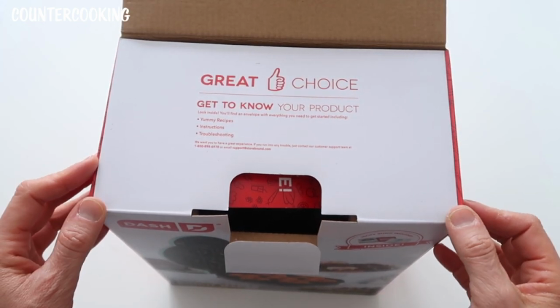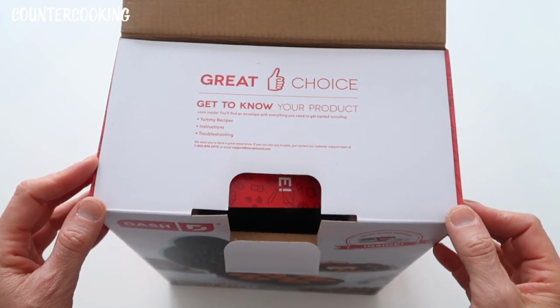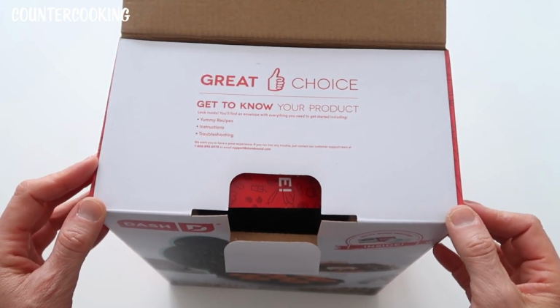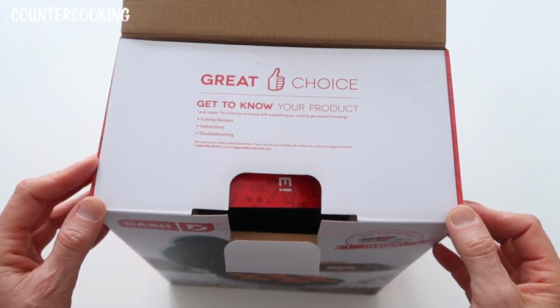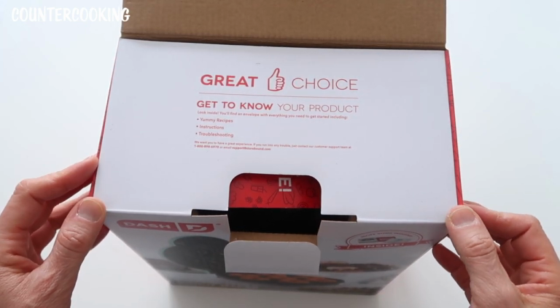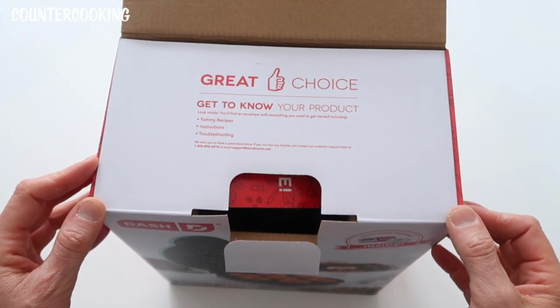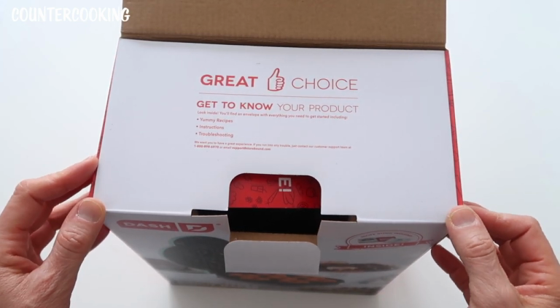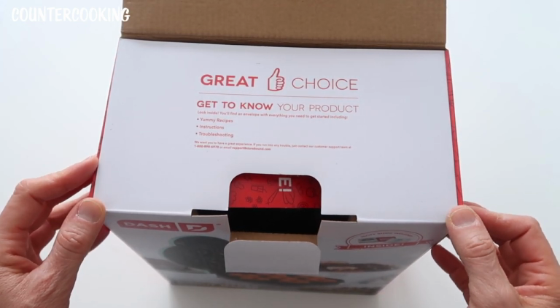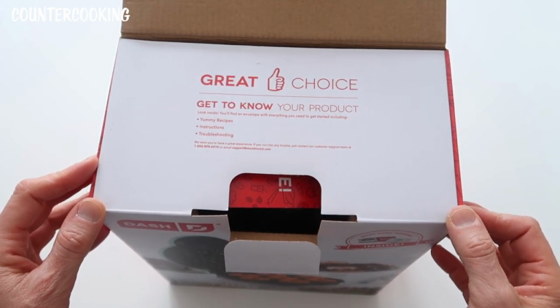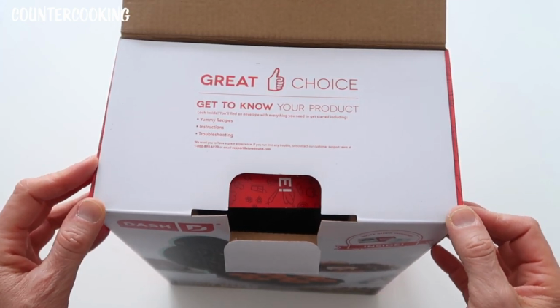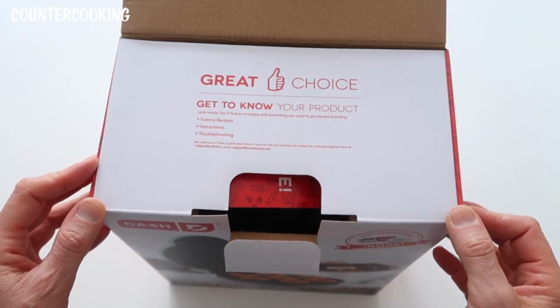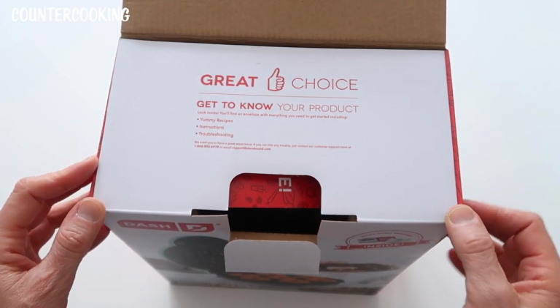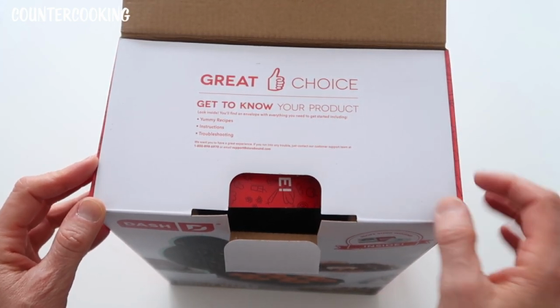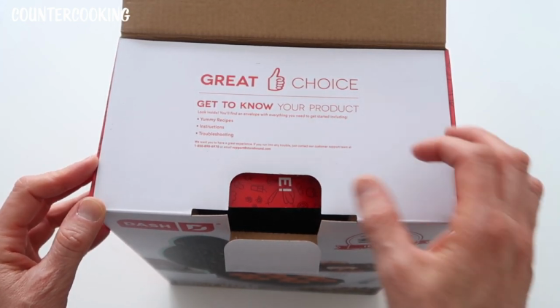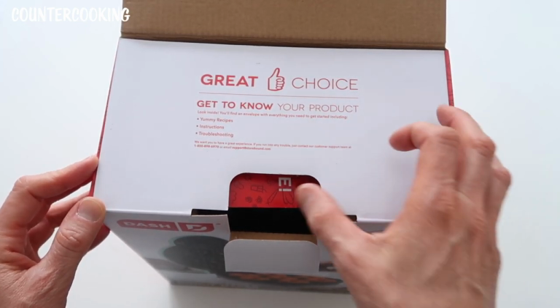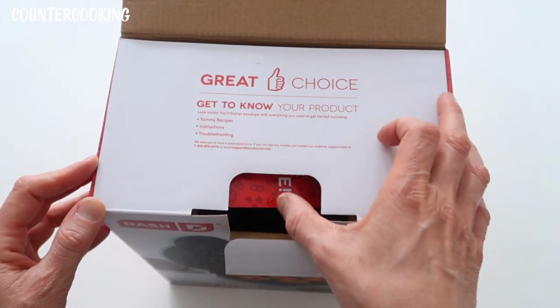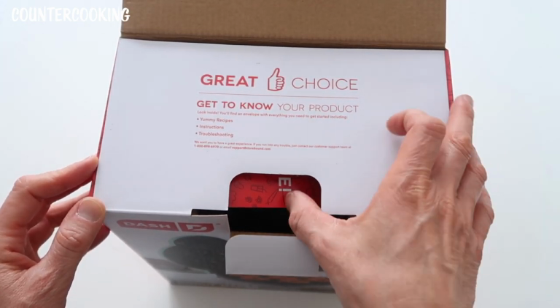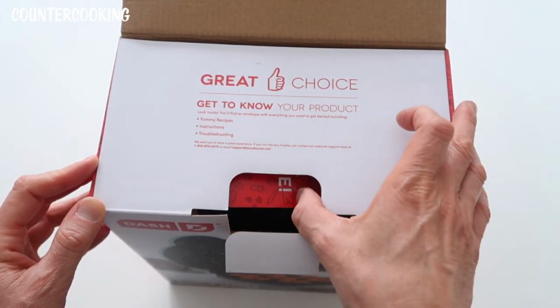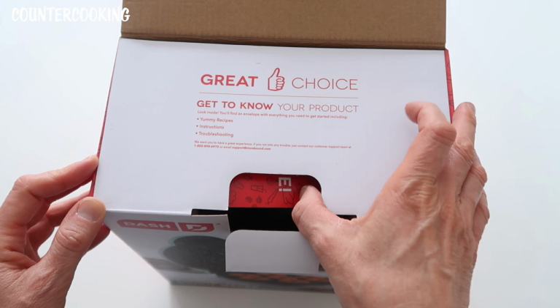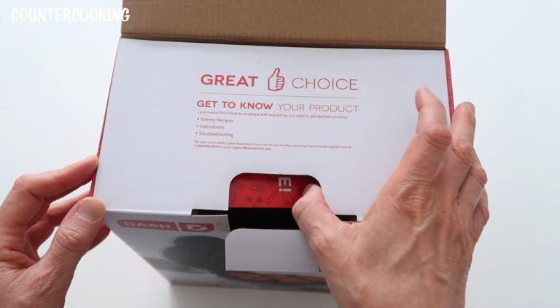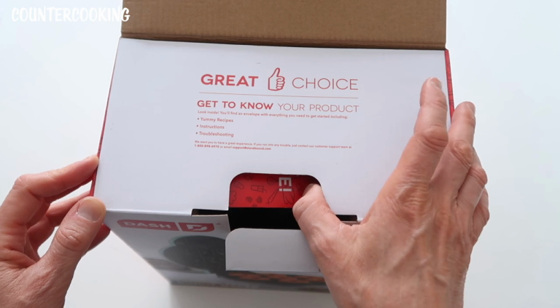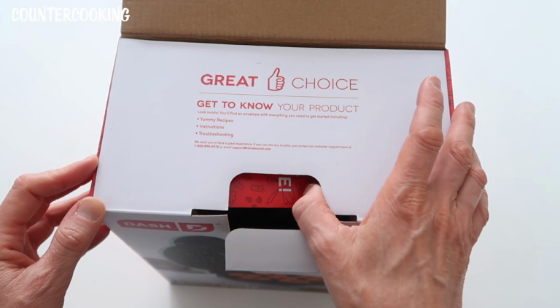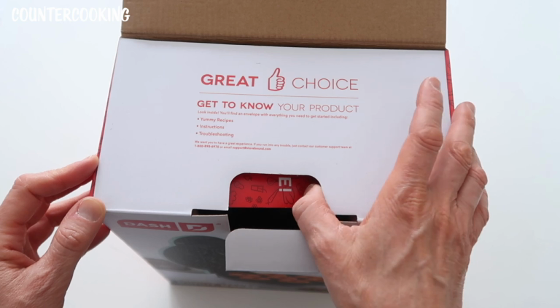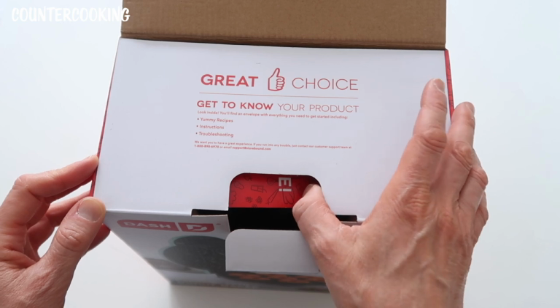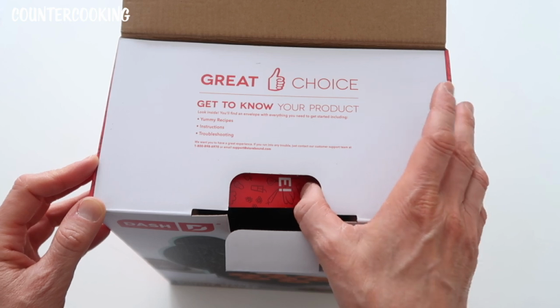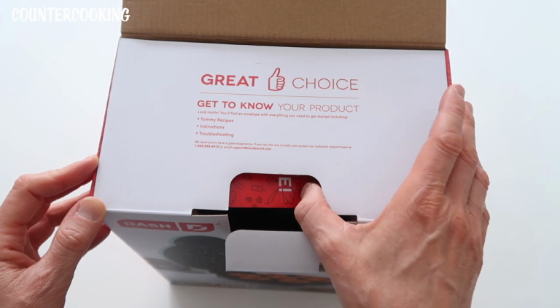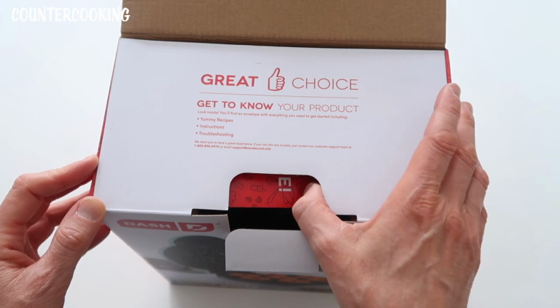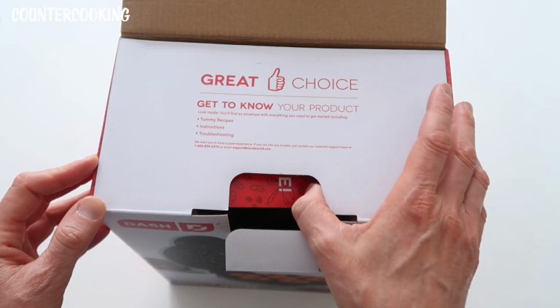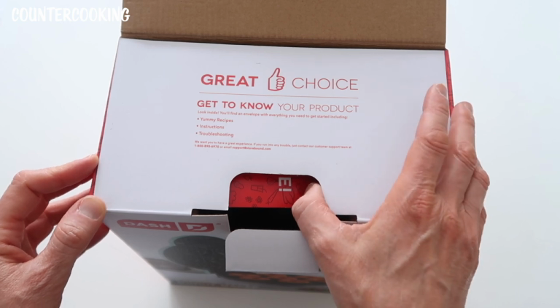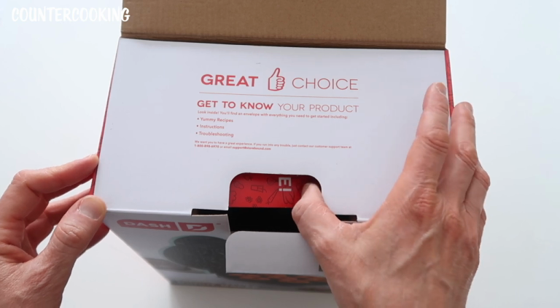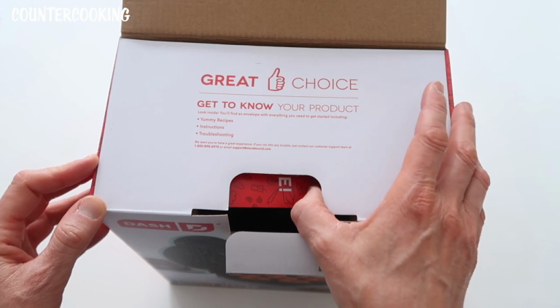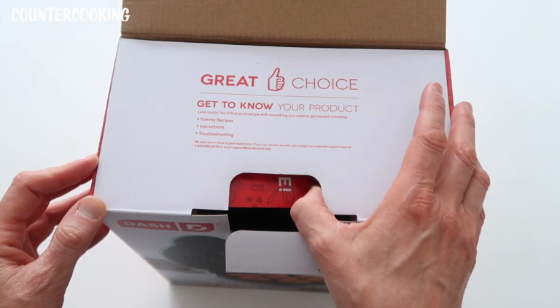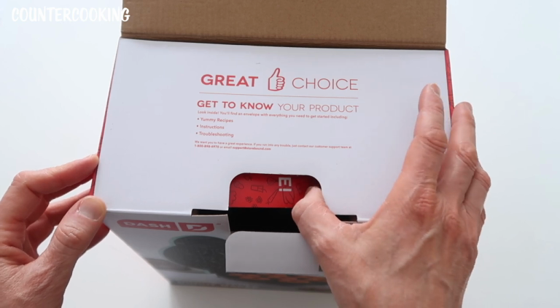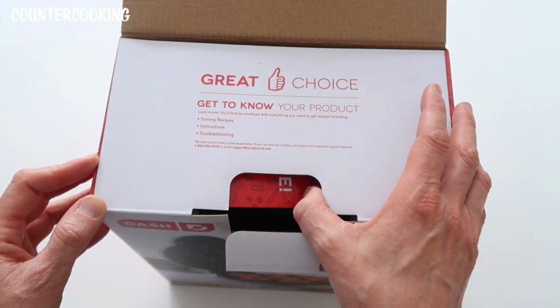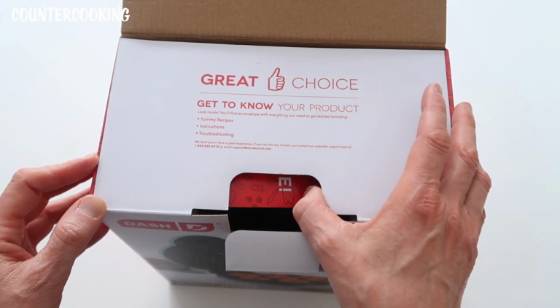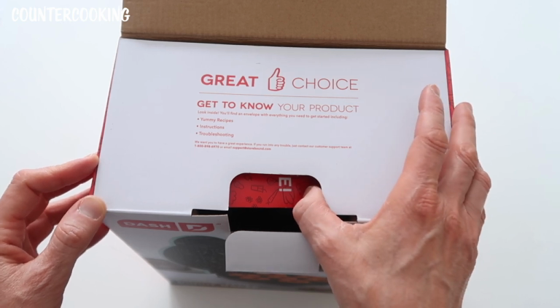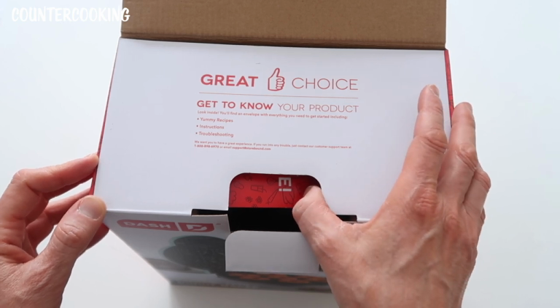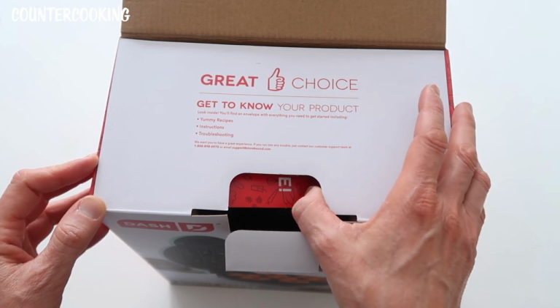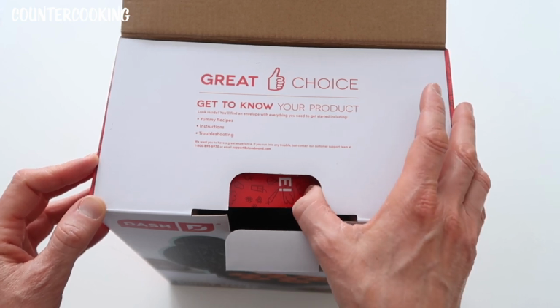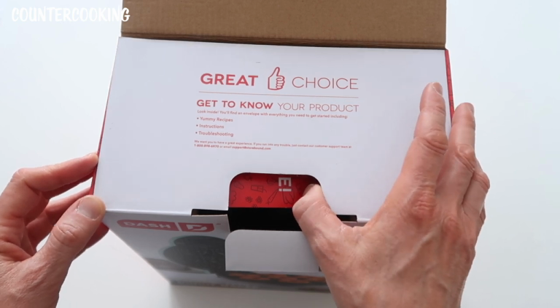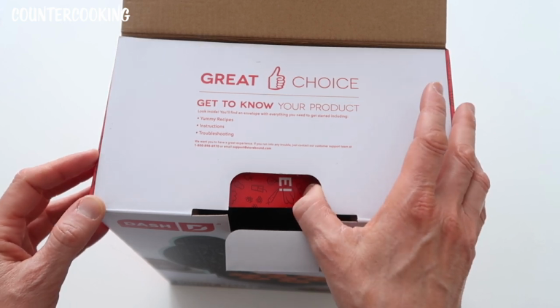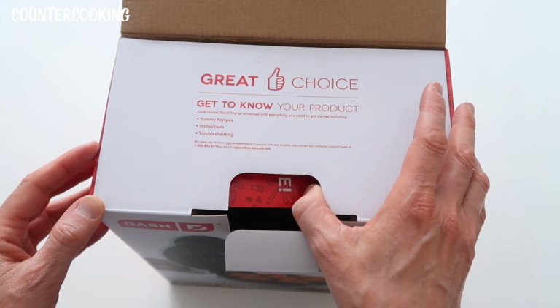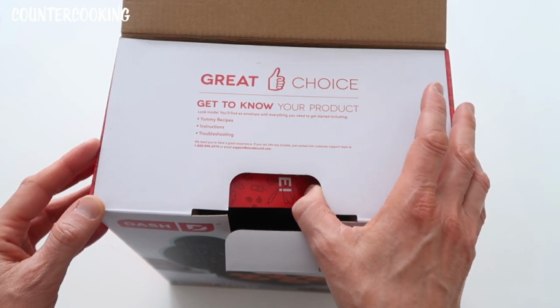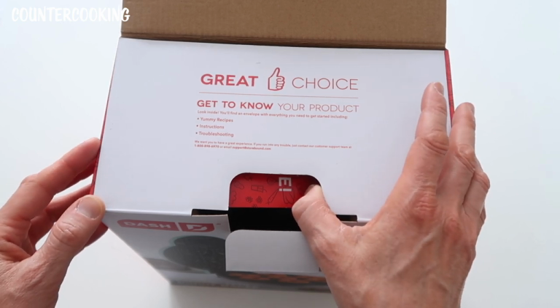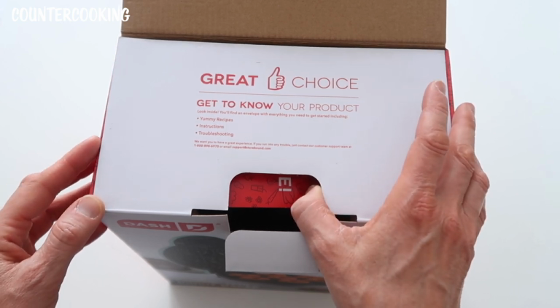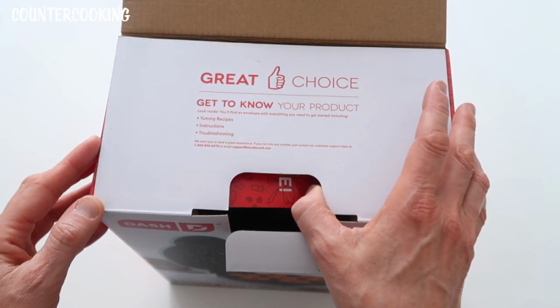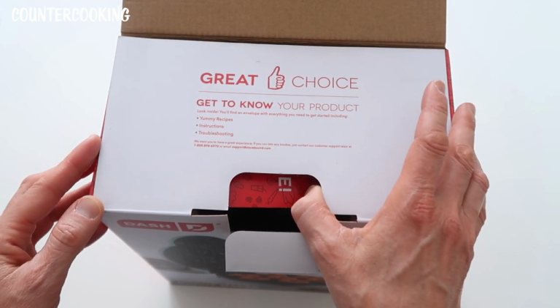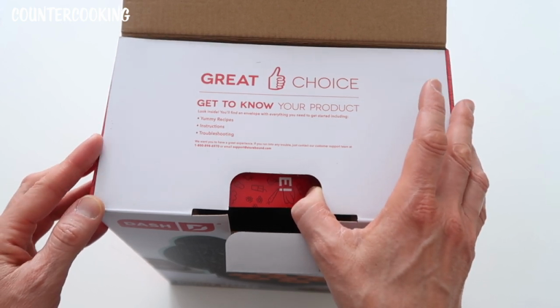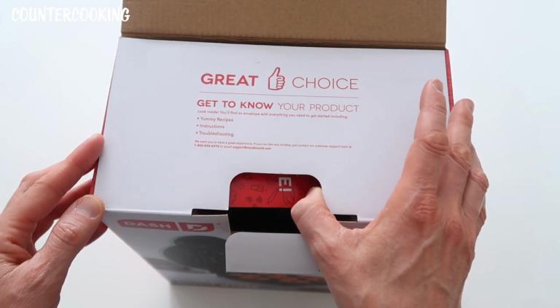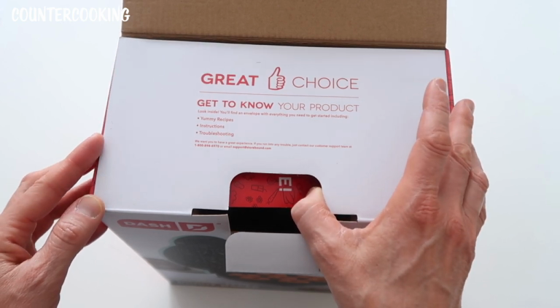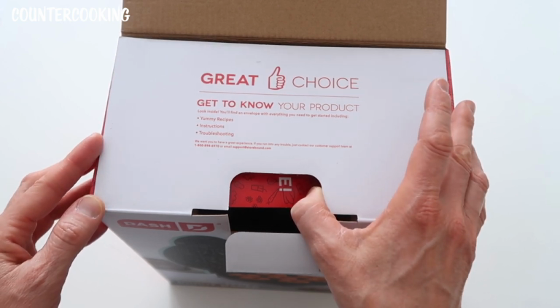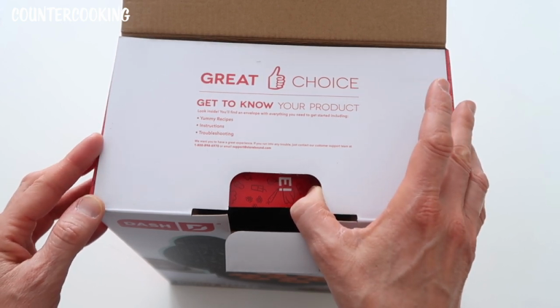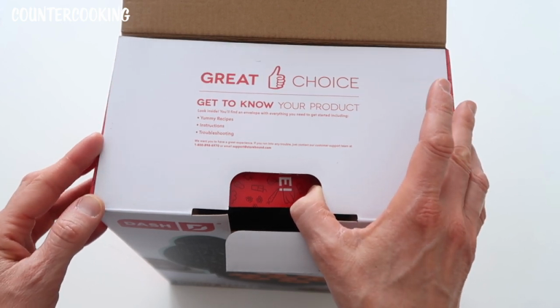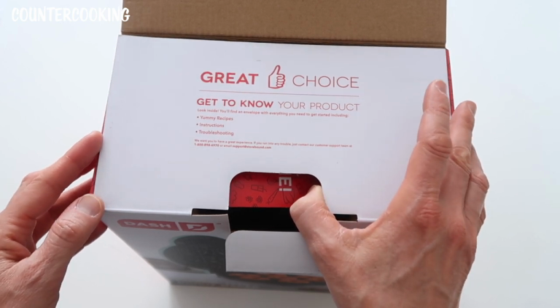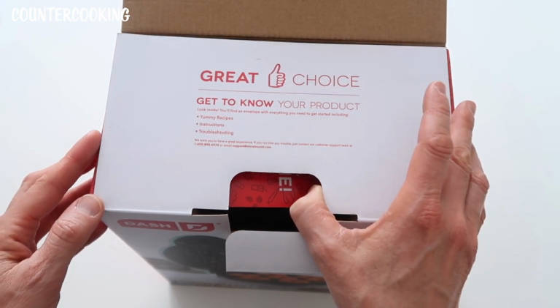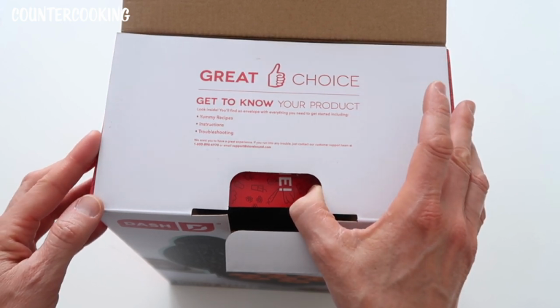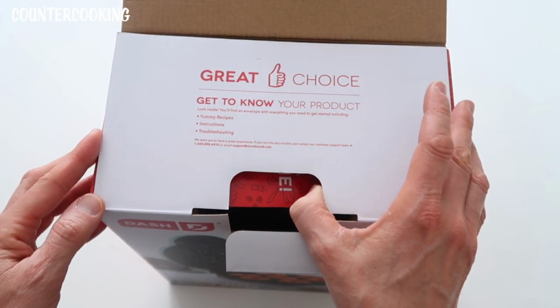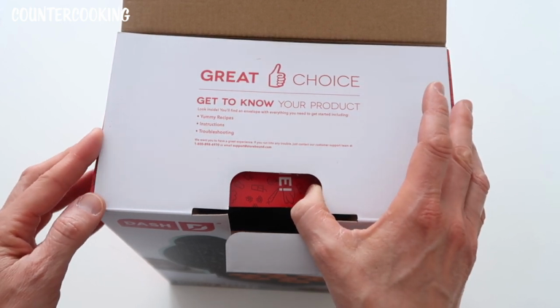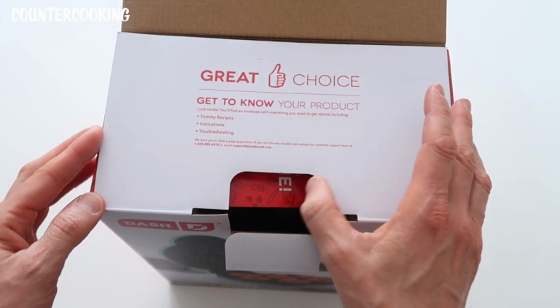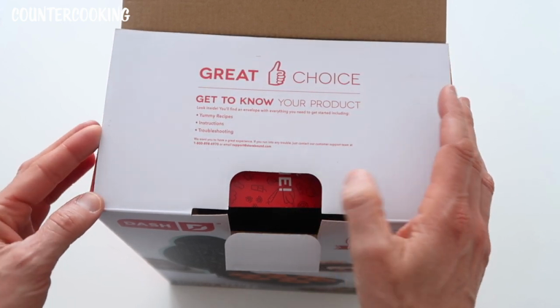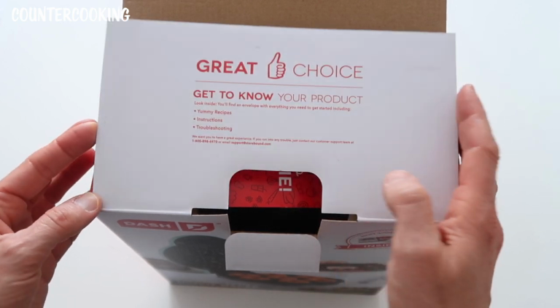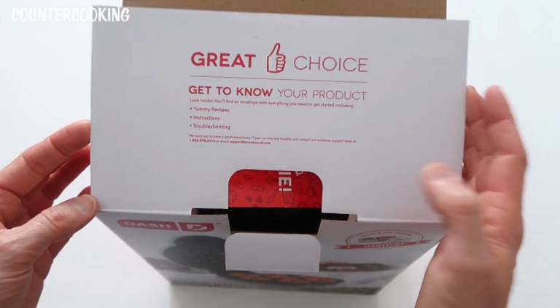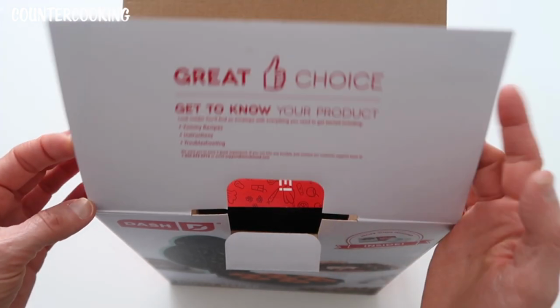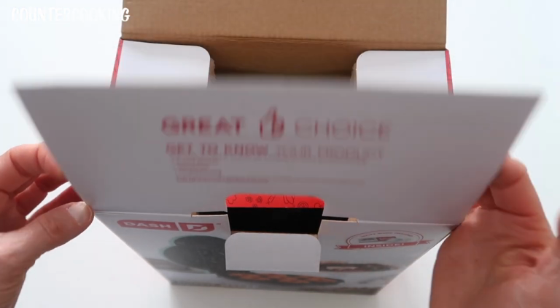Get to know your product. Look inside — you'll find an envelope with everything you need to get started, including yummy recipes, instructions, and troubleshooting.